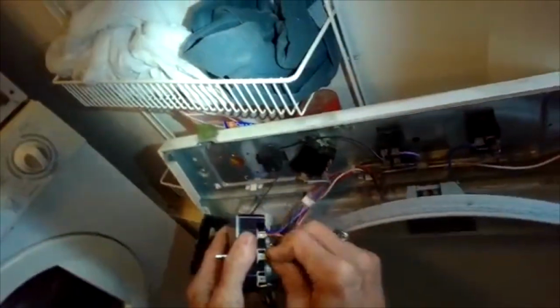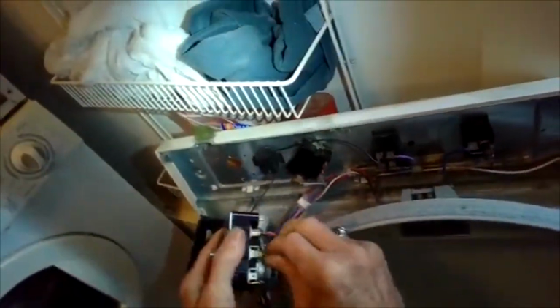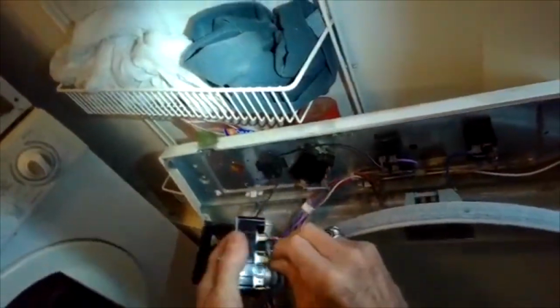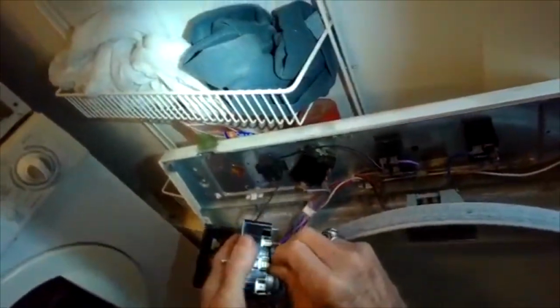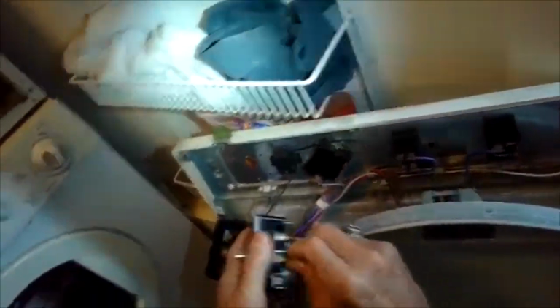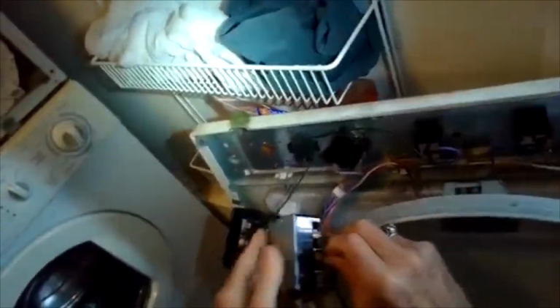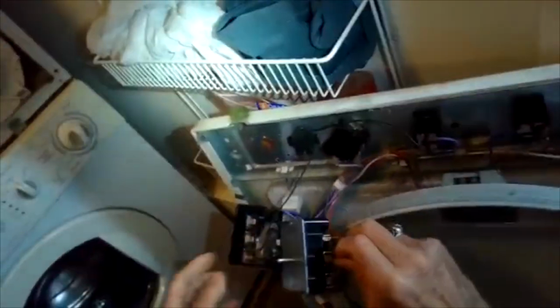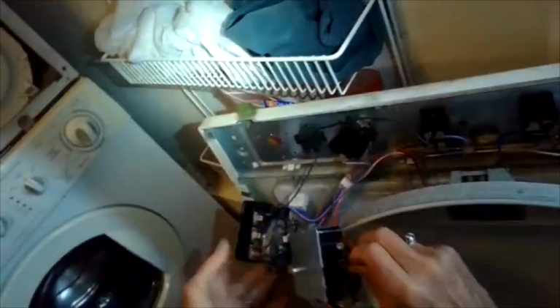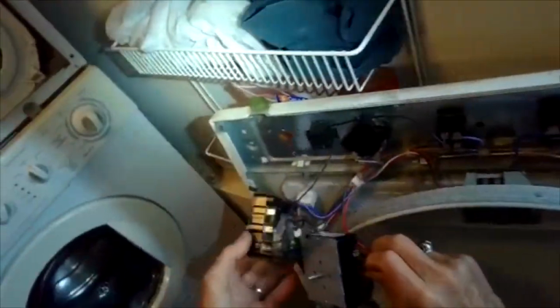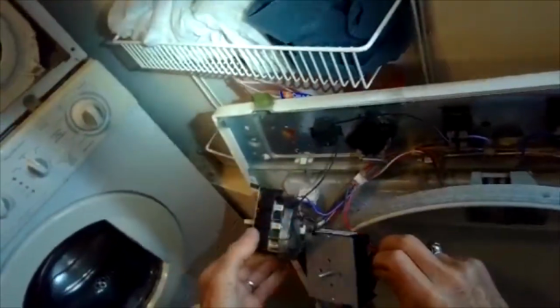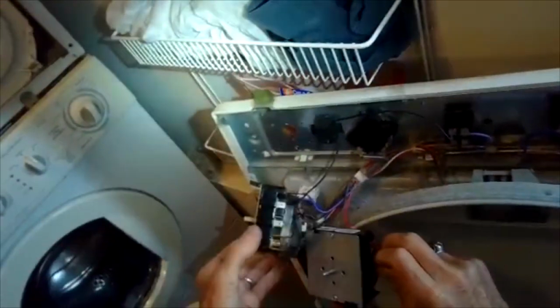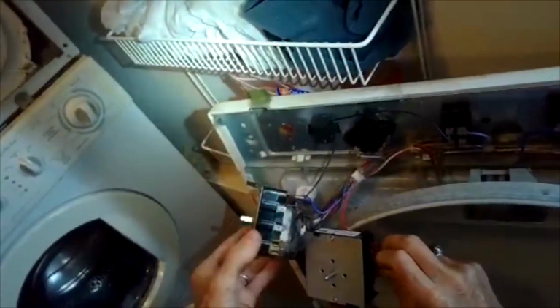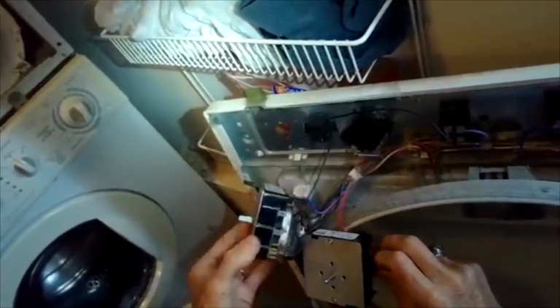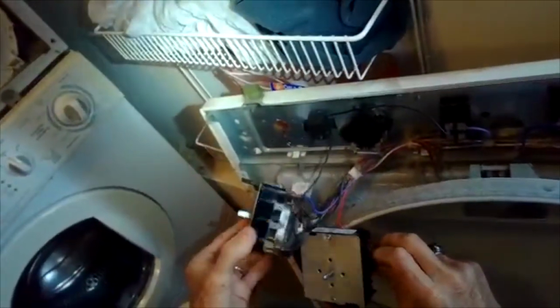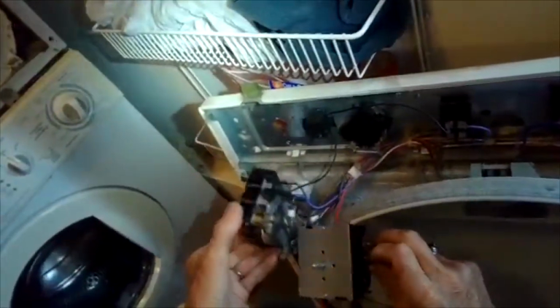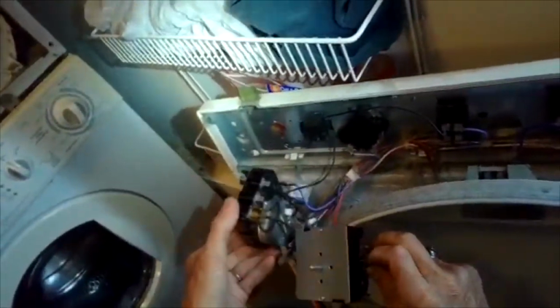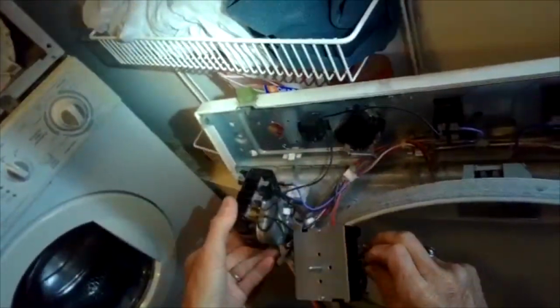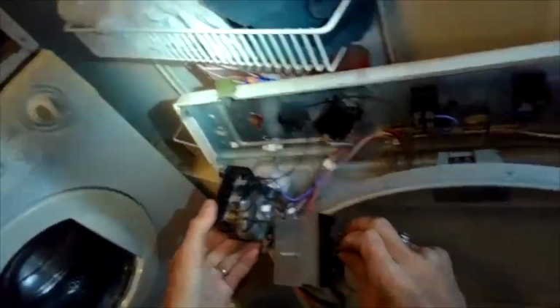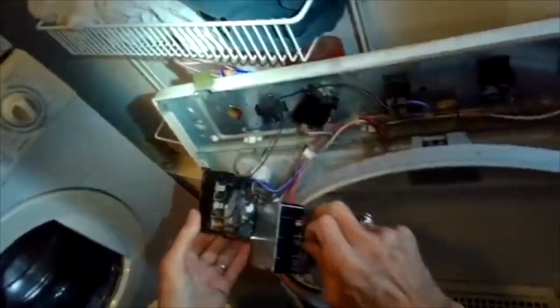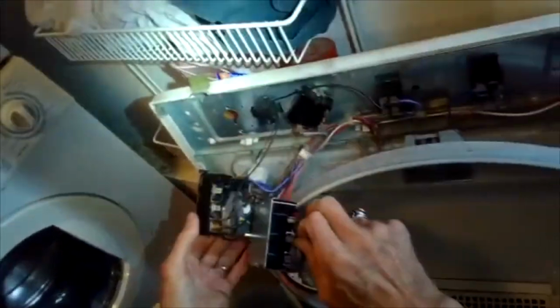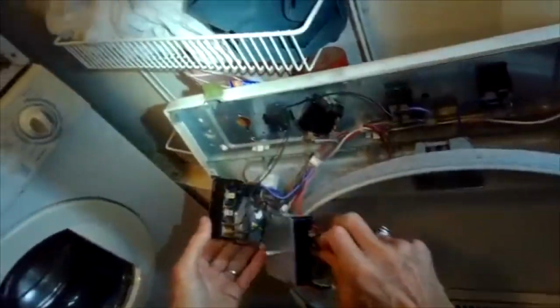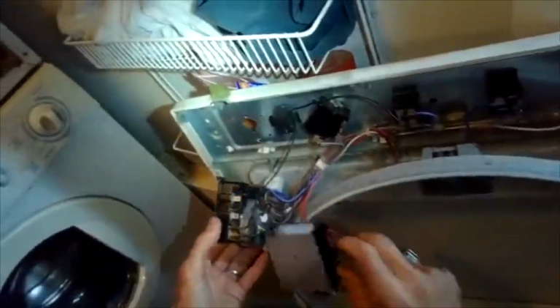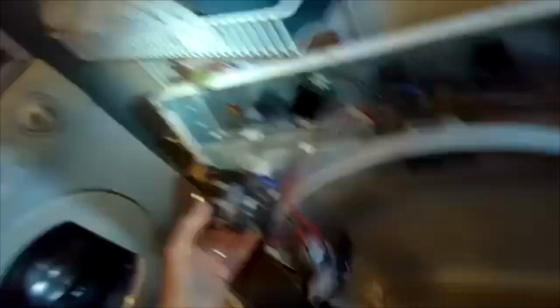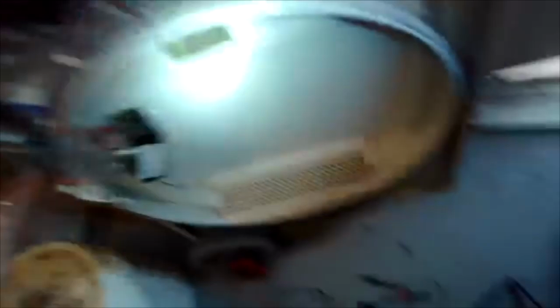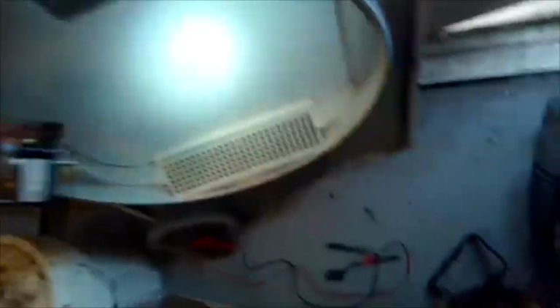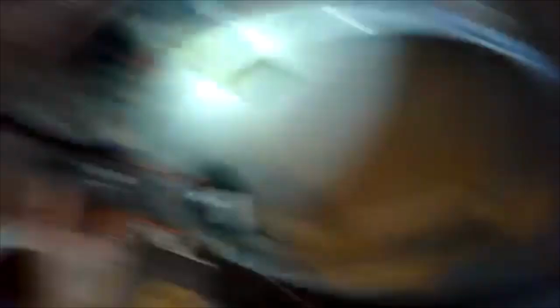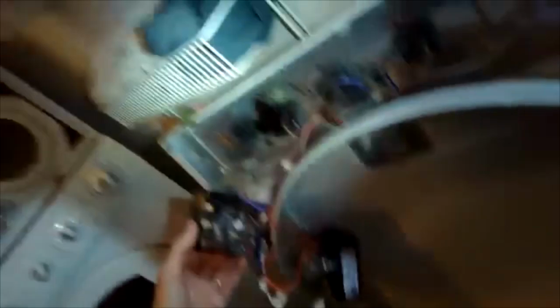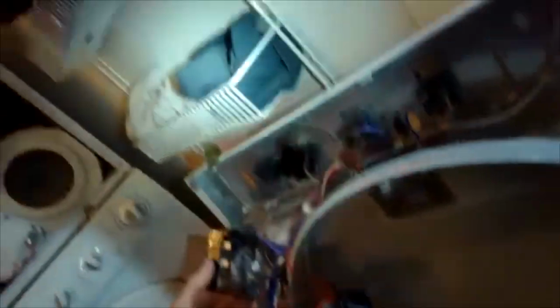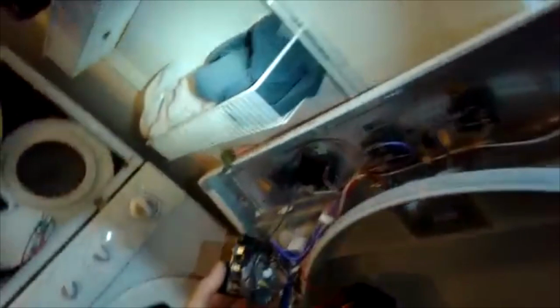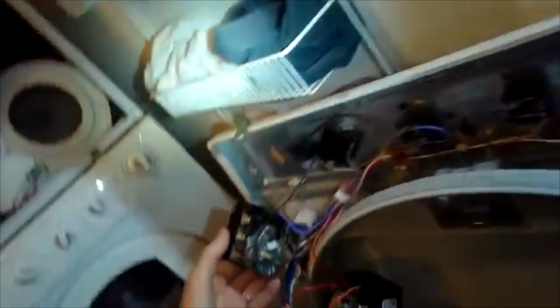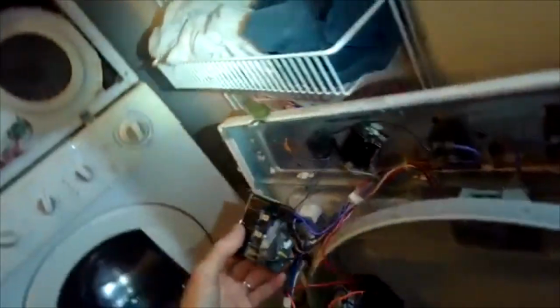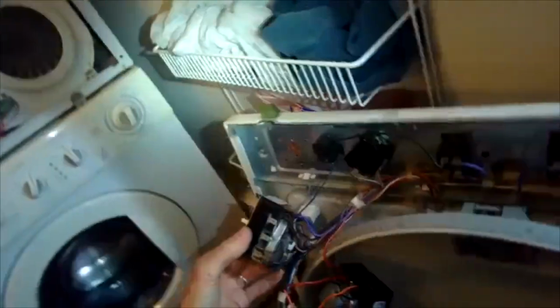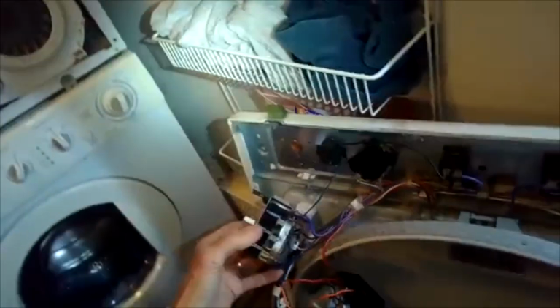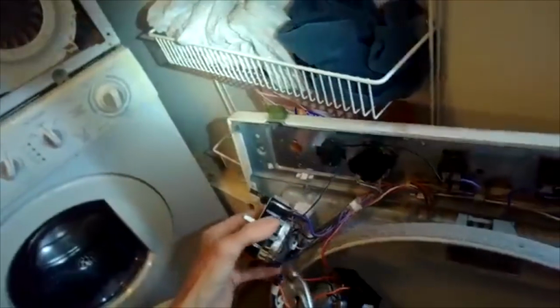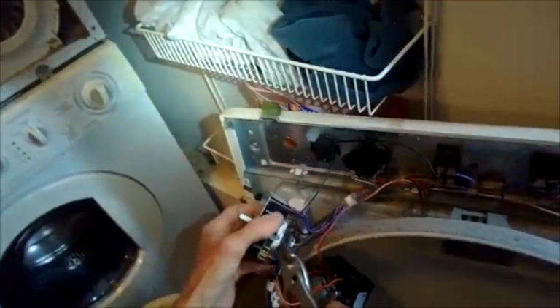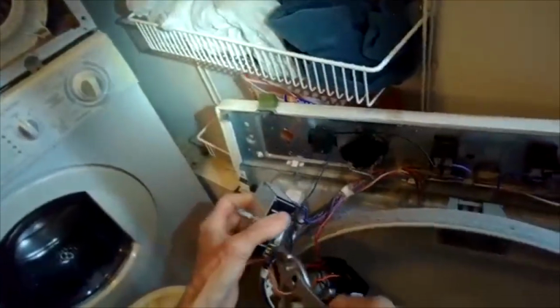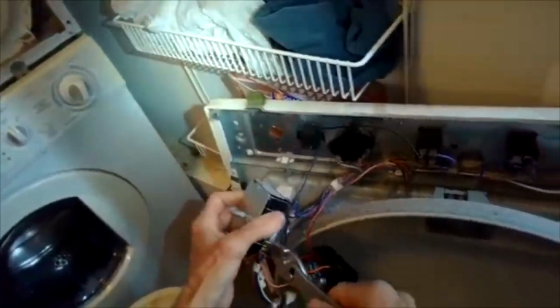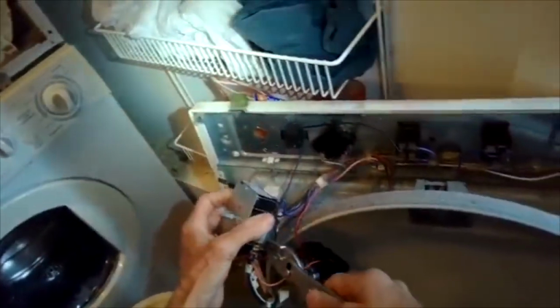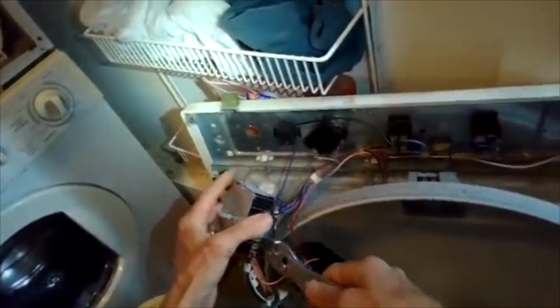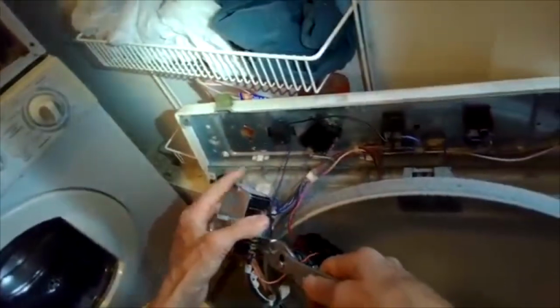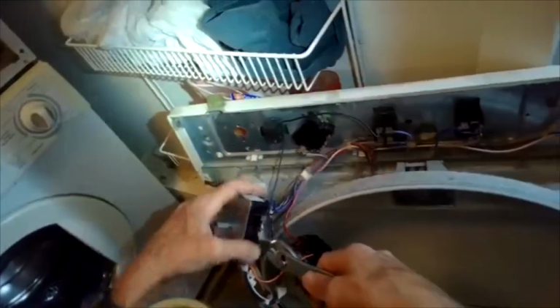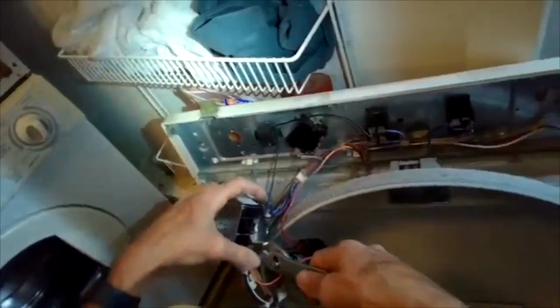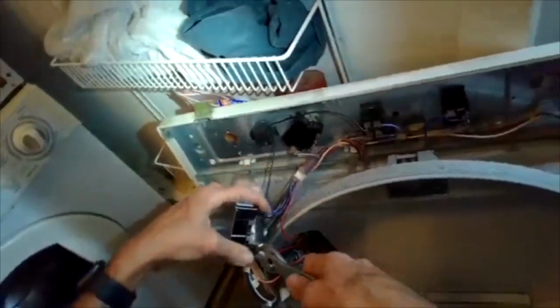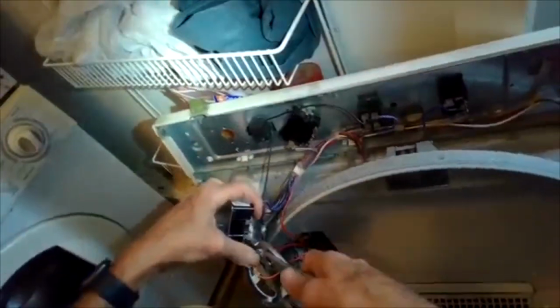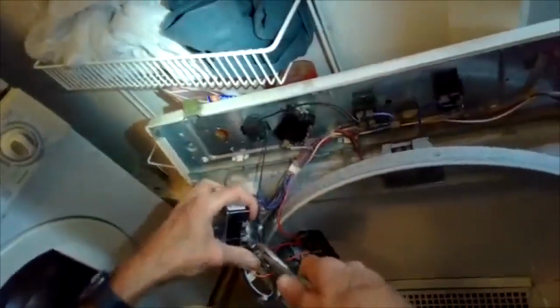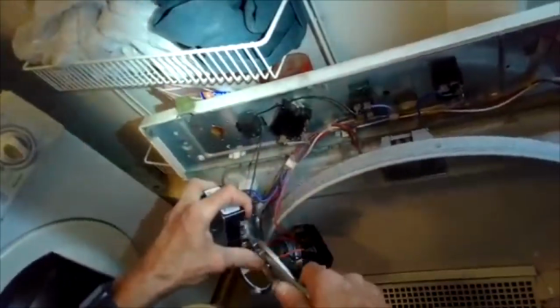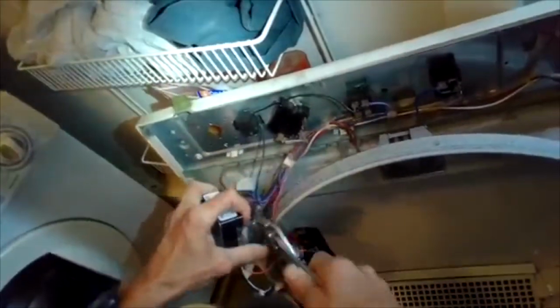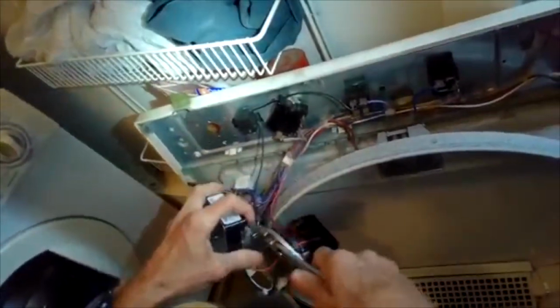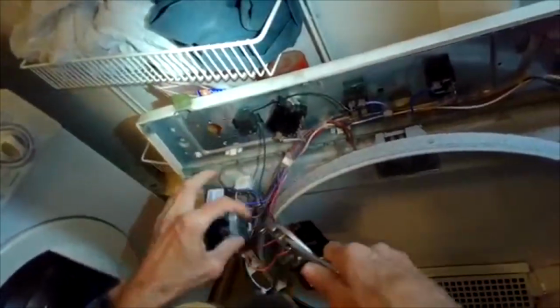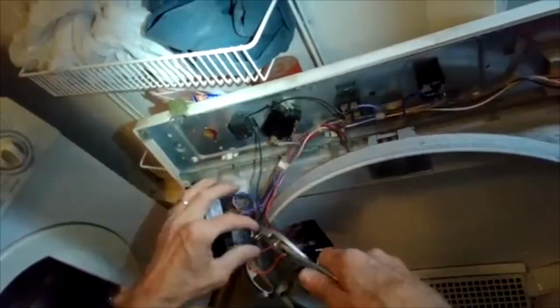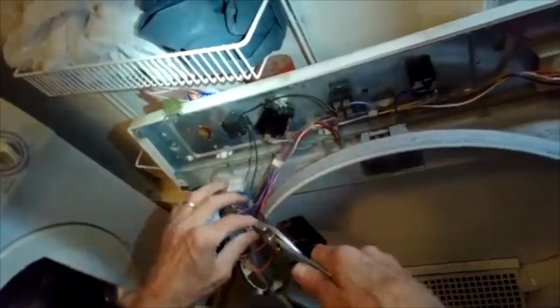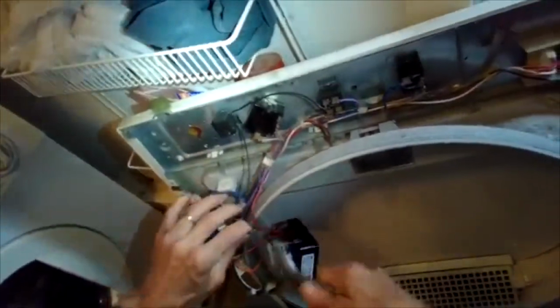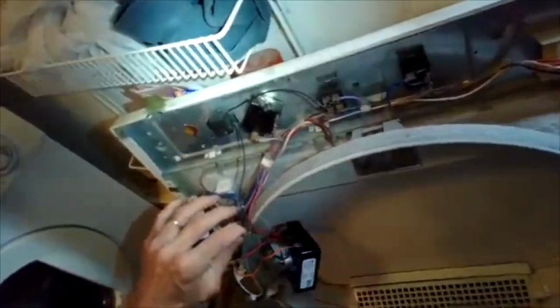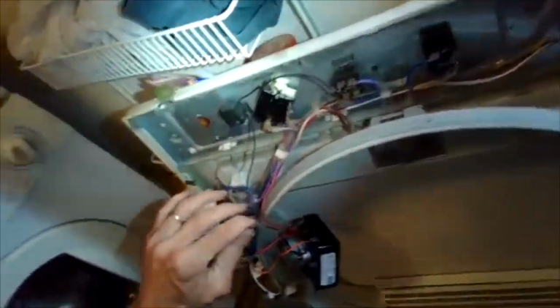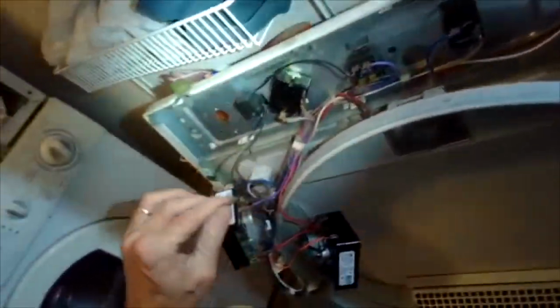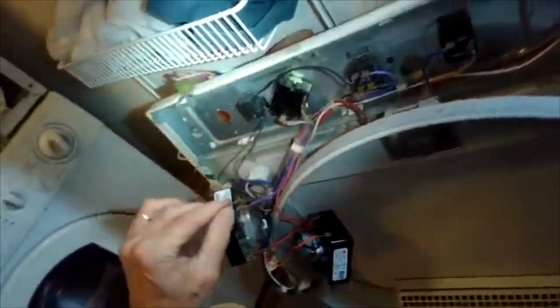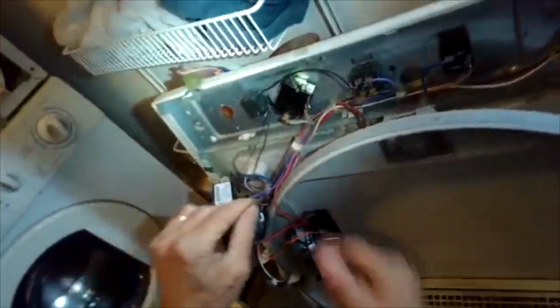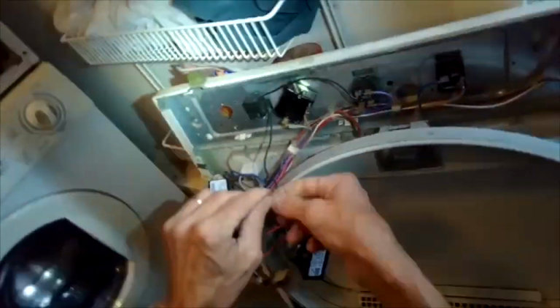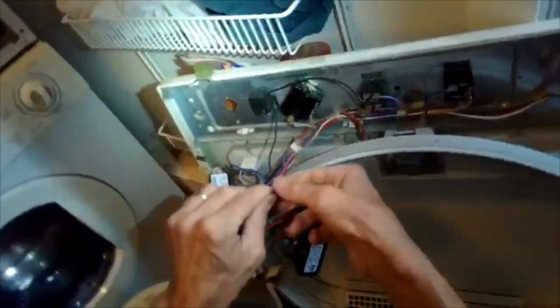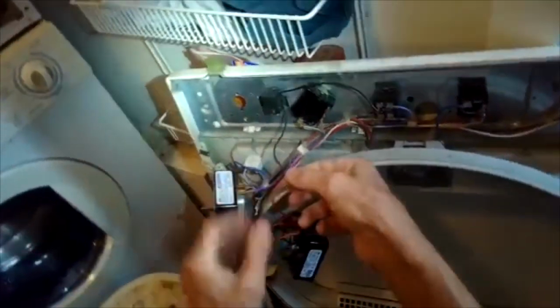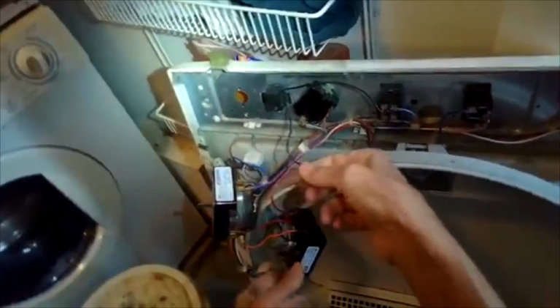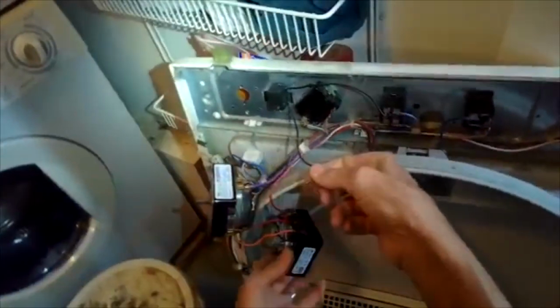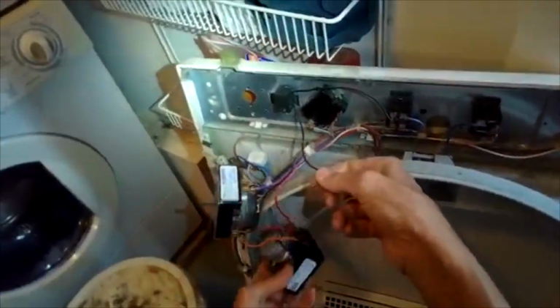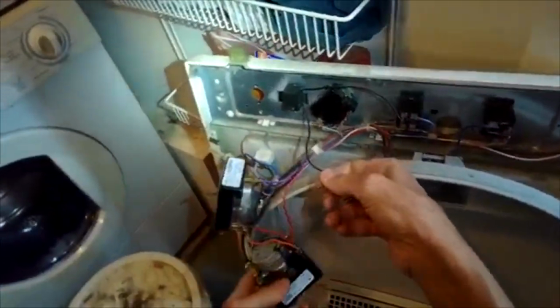With your front panel off, it also might be a good time to reach in and try to remove some of the lint that has built up inside the cabinet.